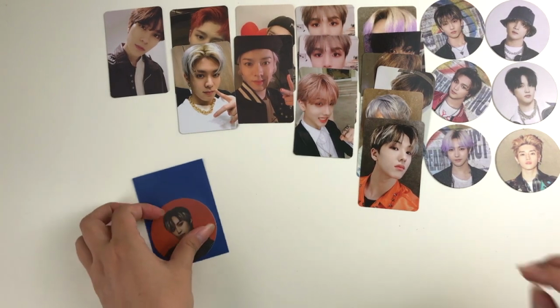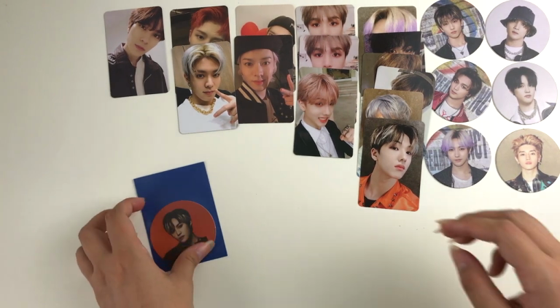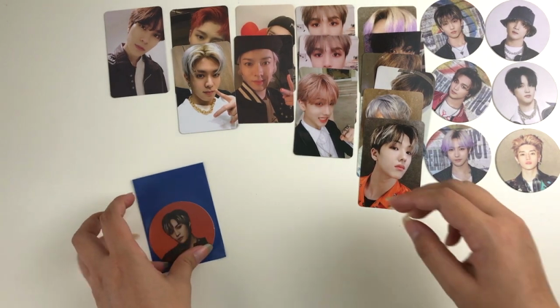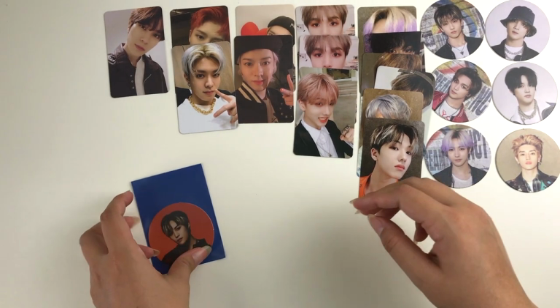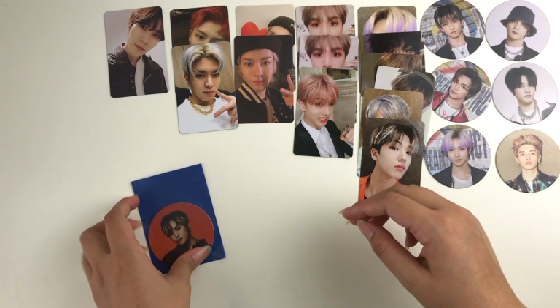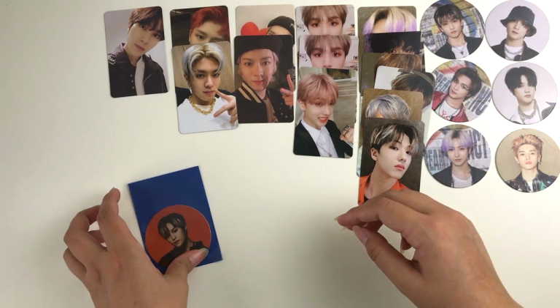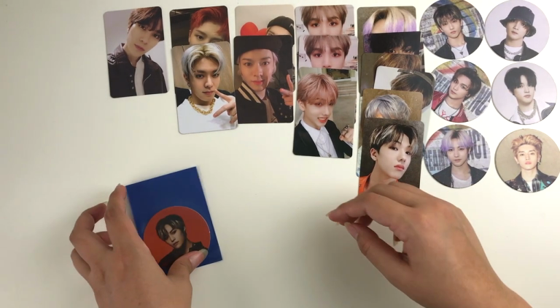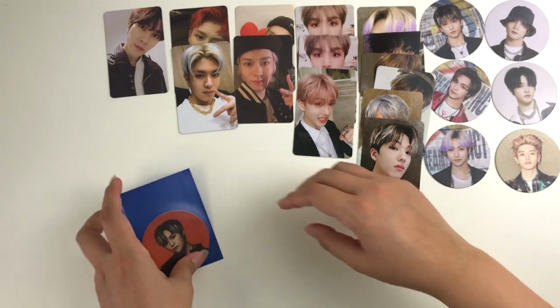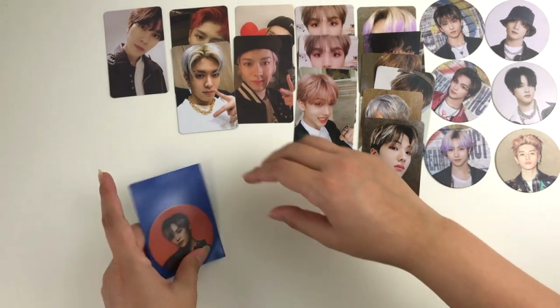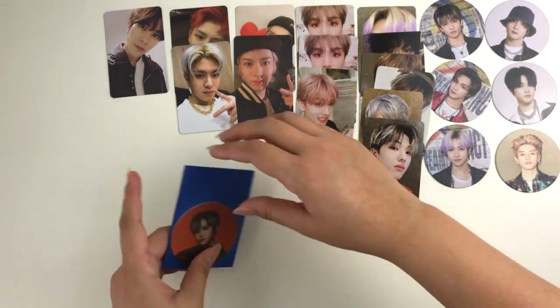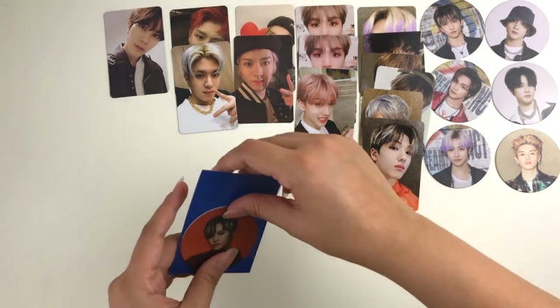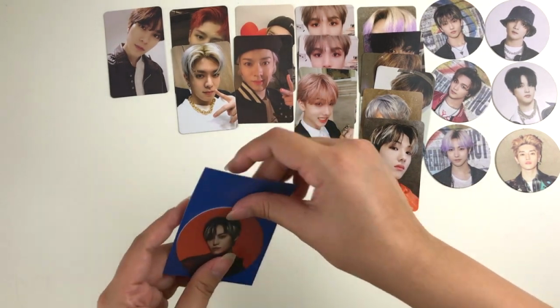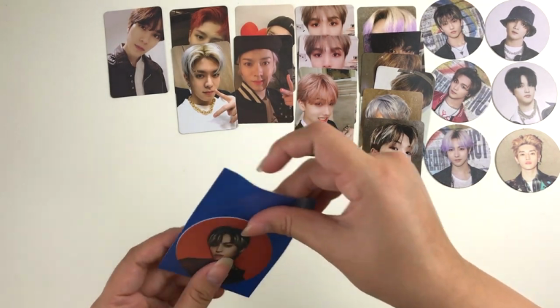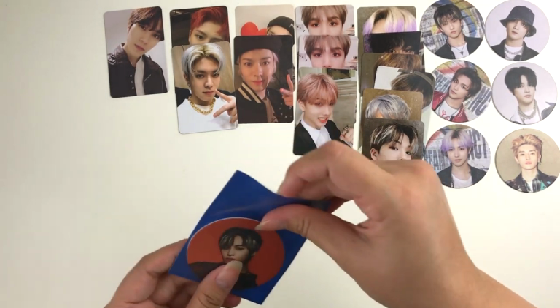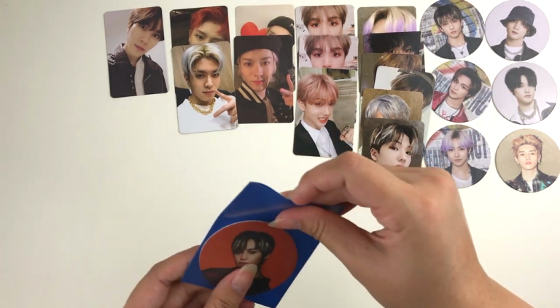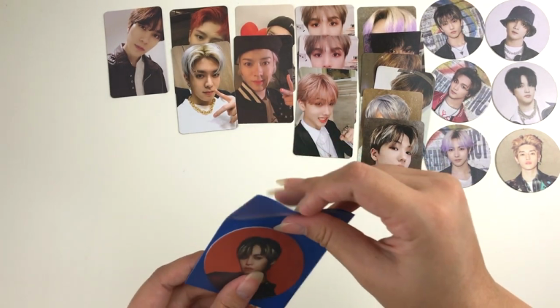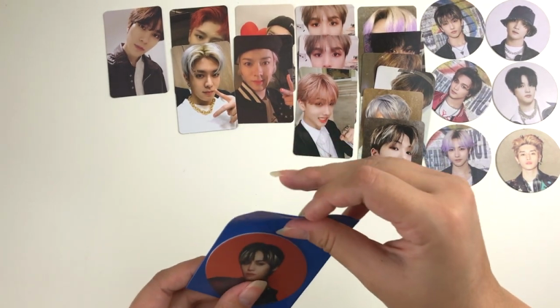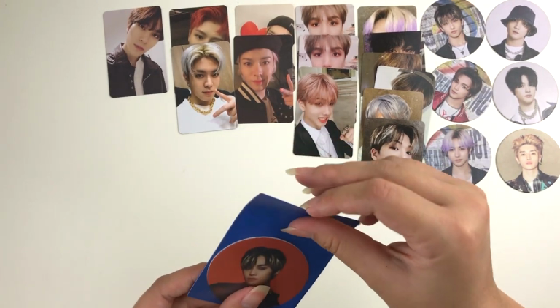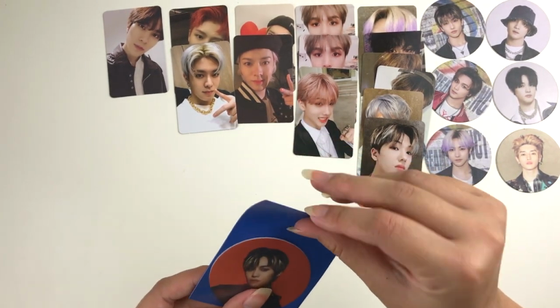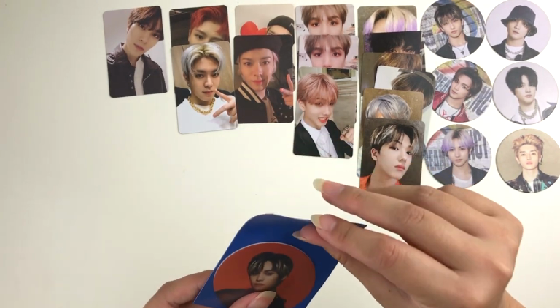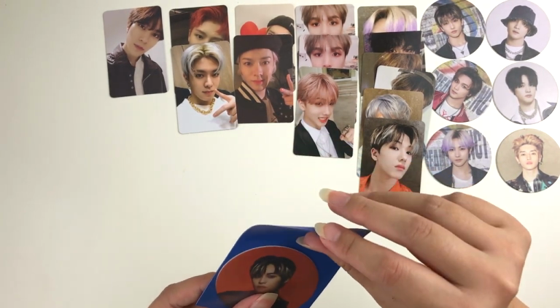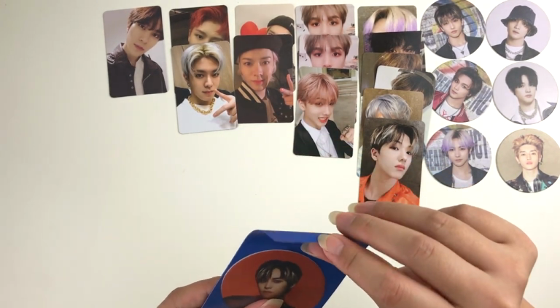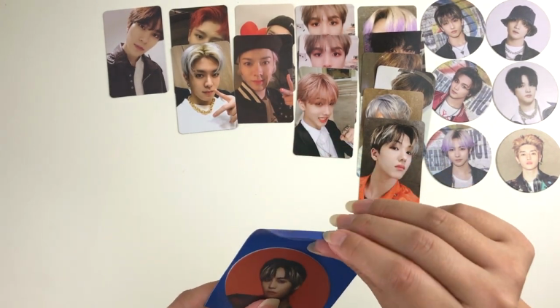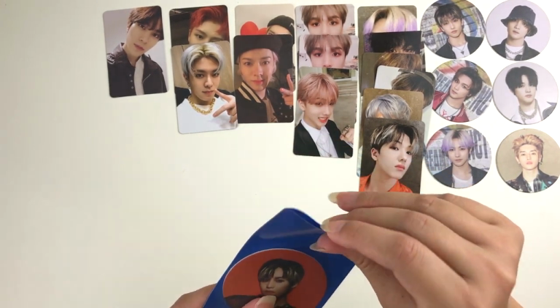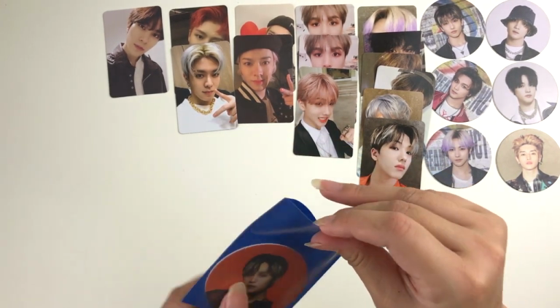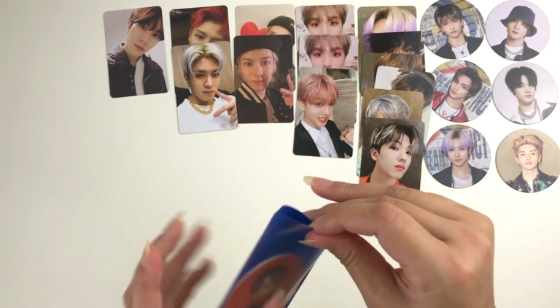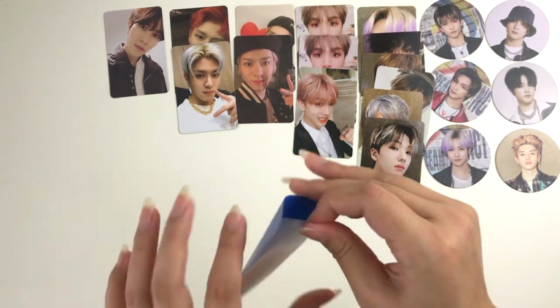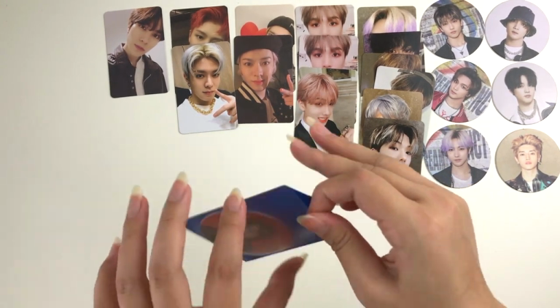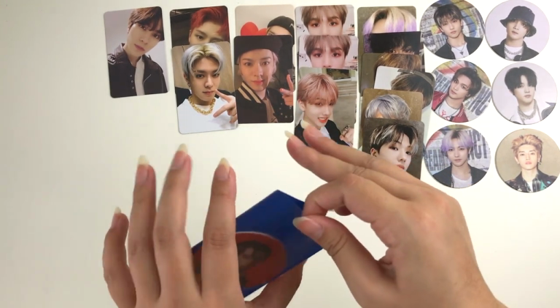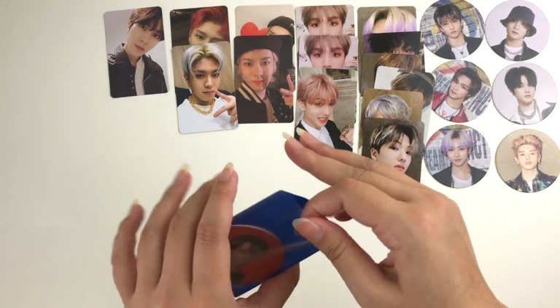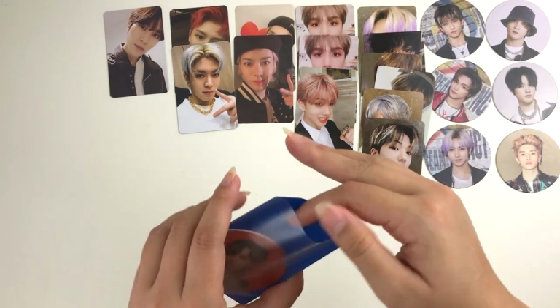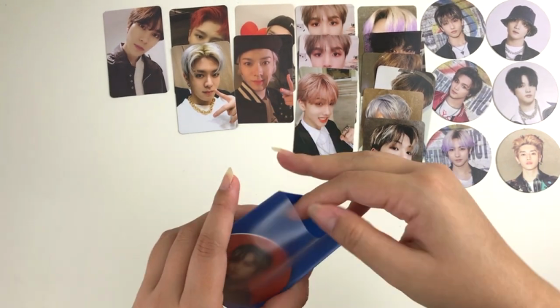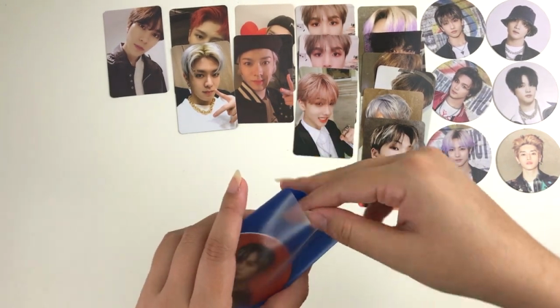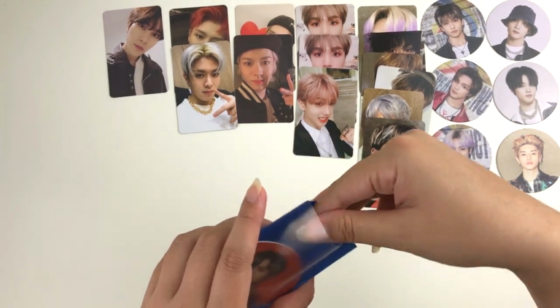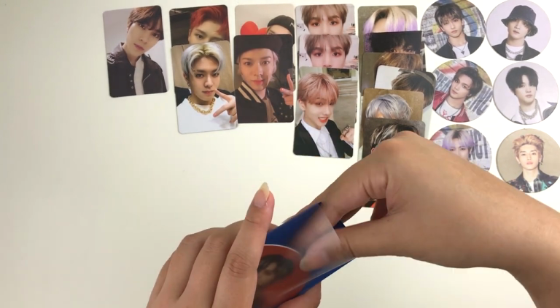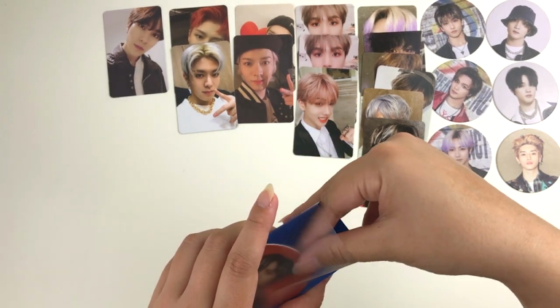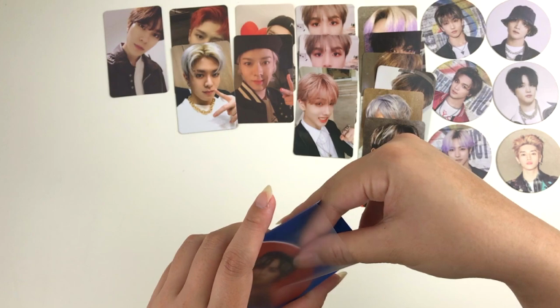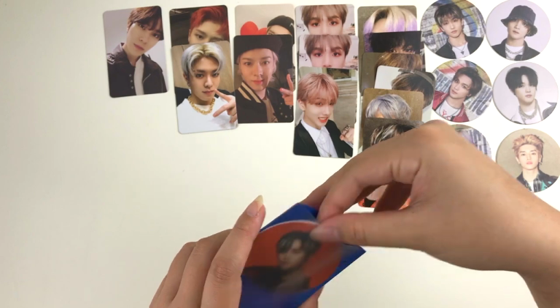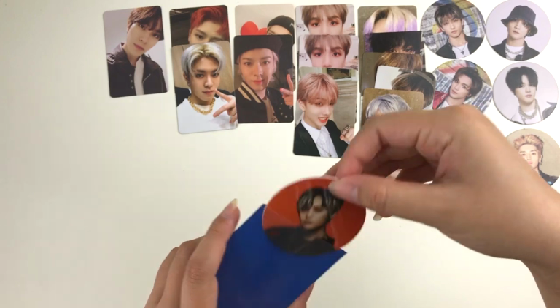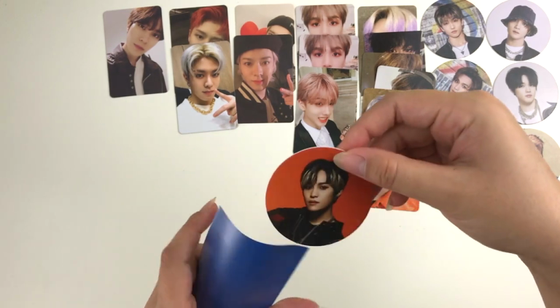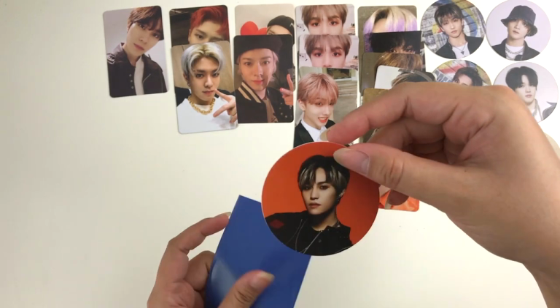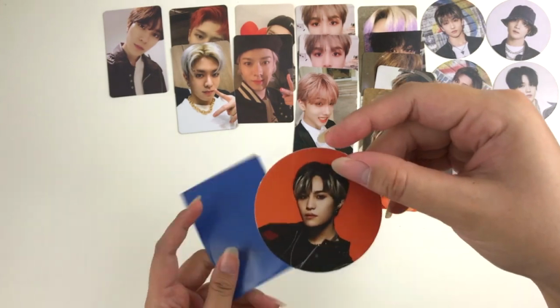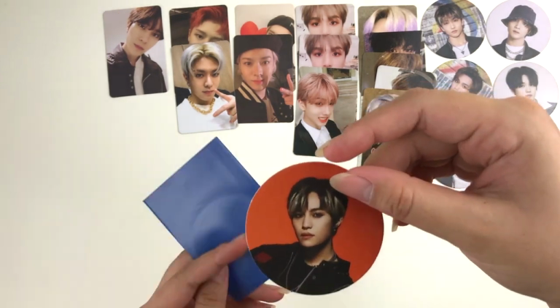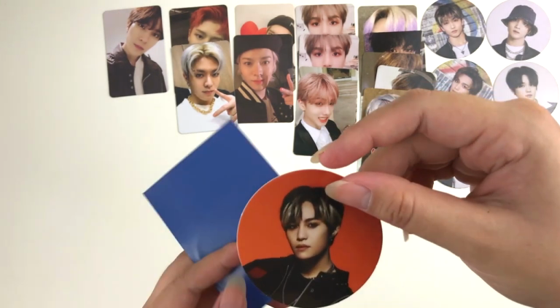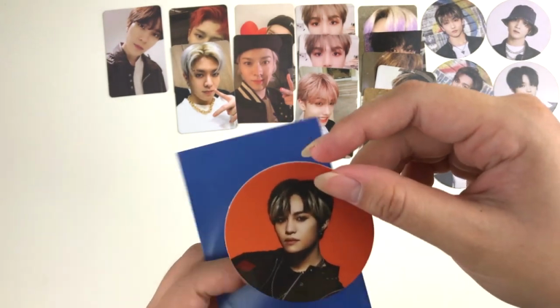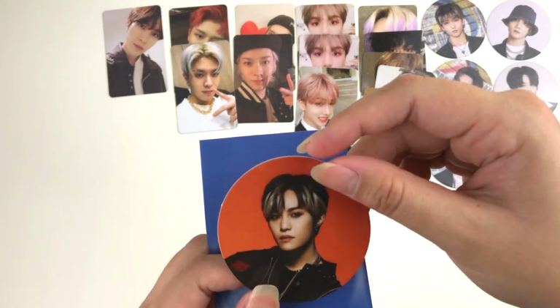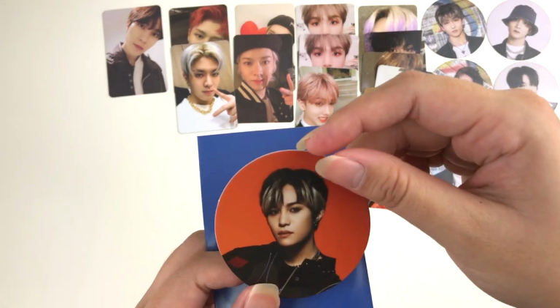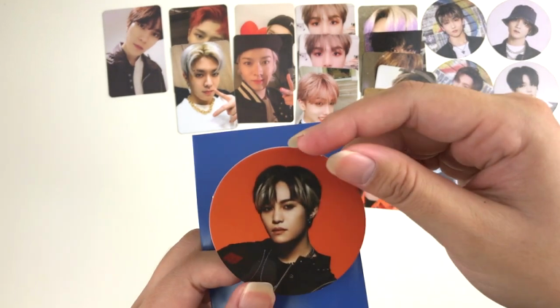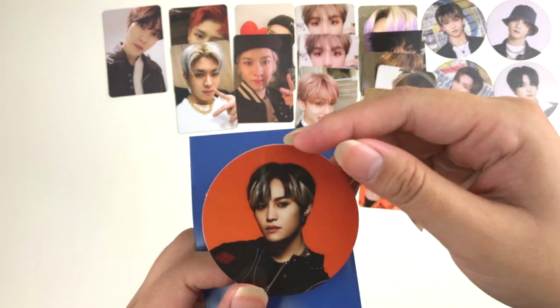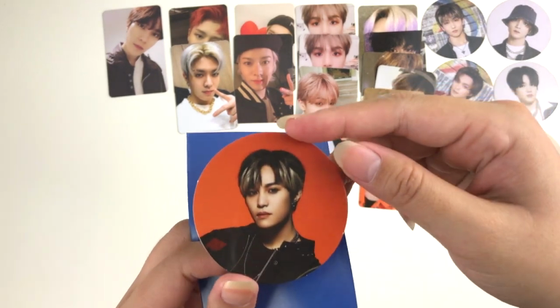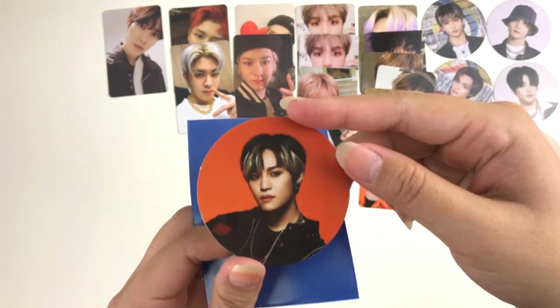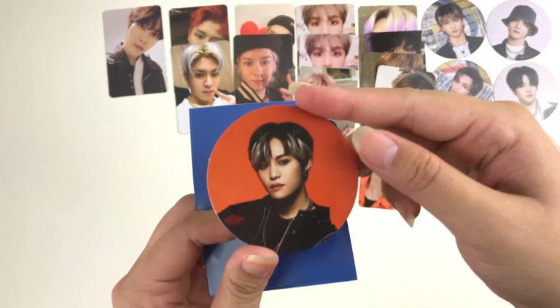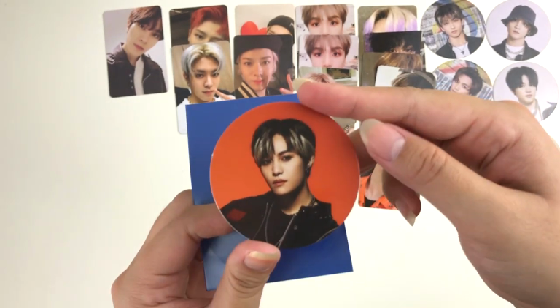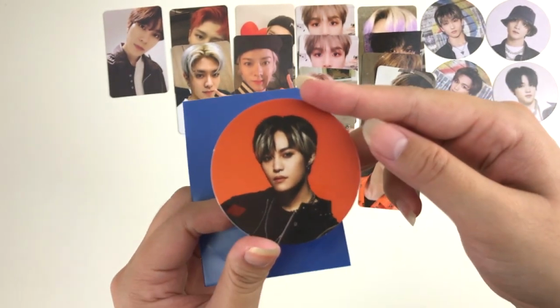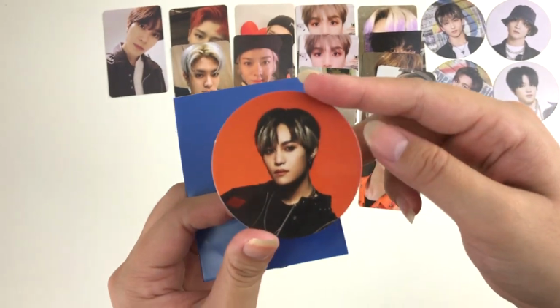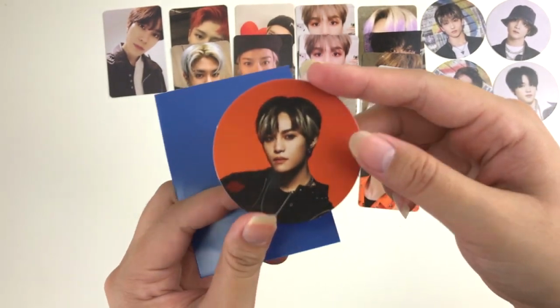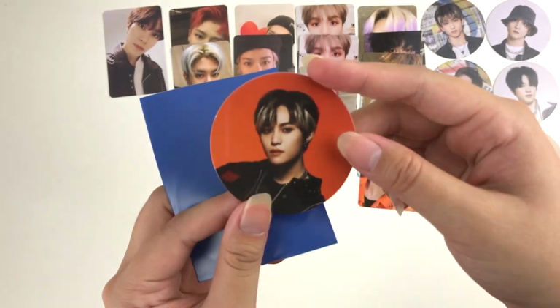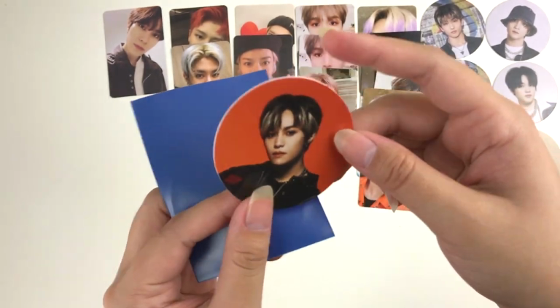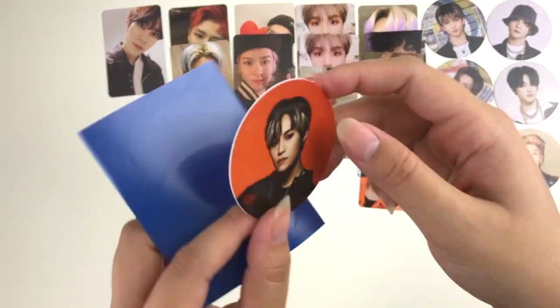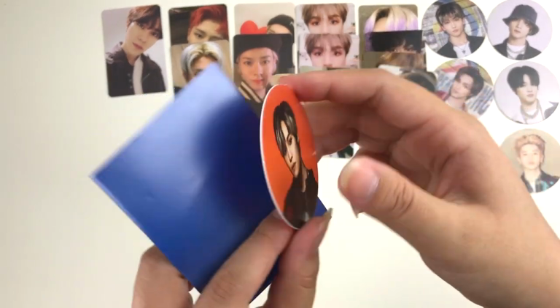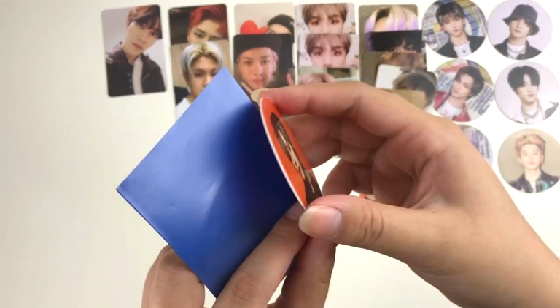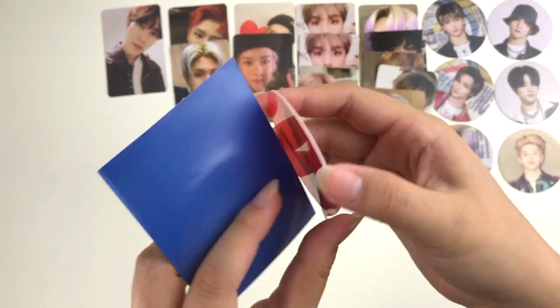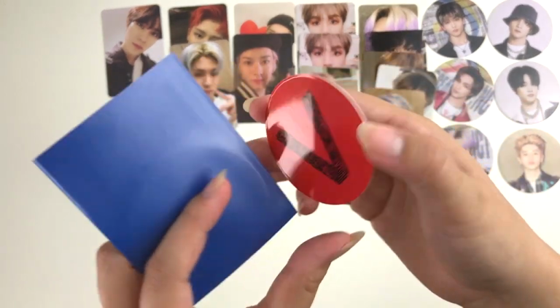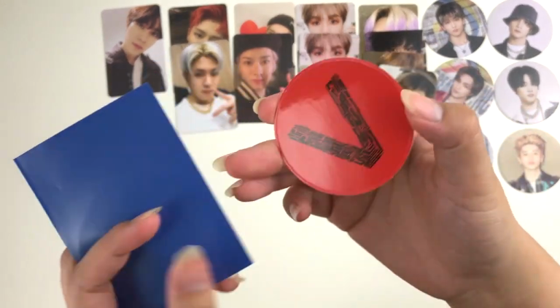Let's go ahead and take Yin Yang out. Here he is — so freaking cute!